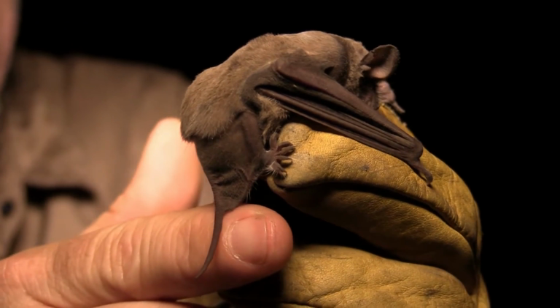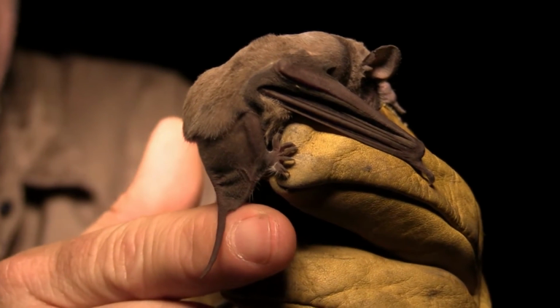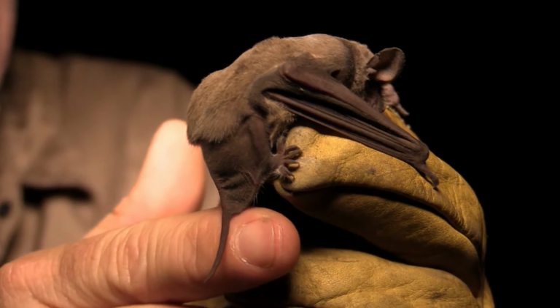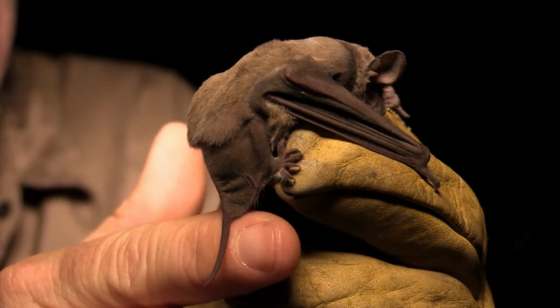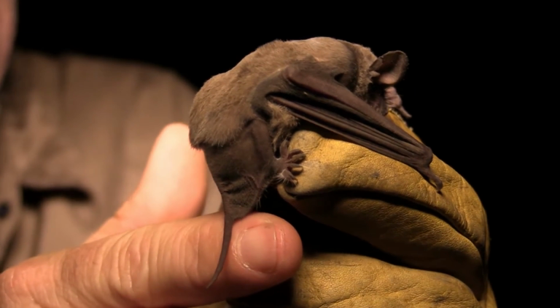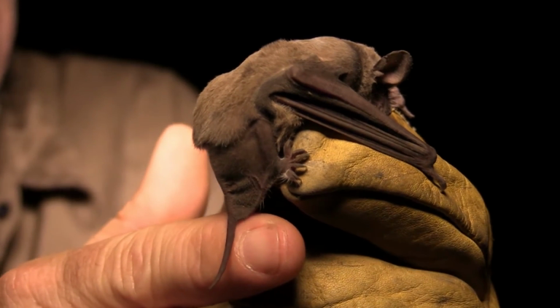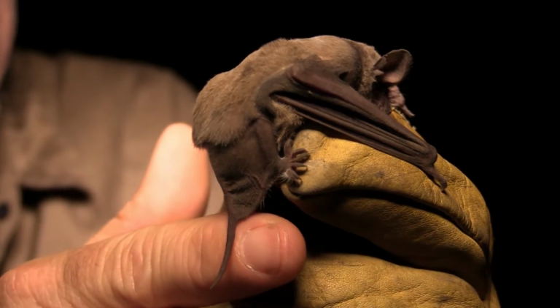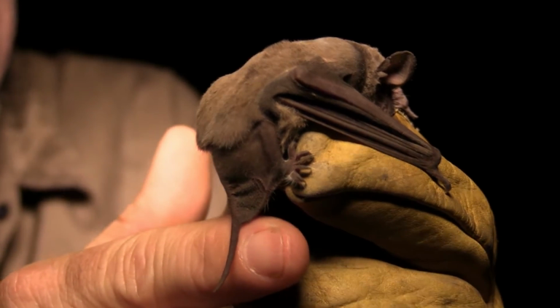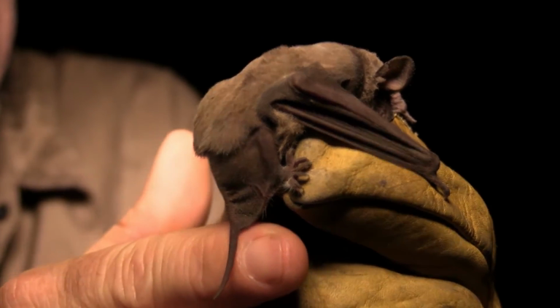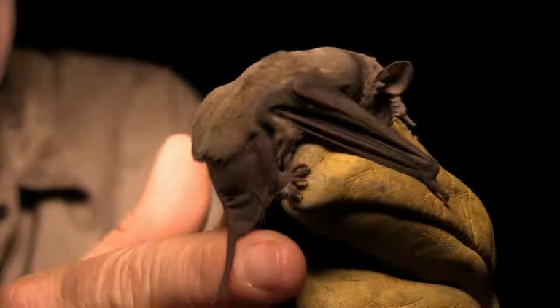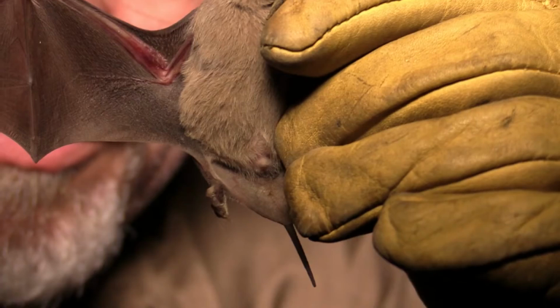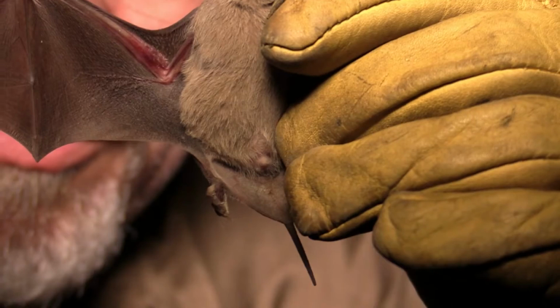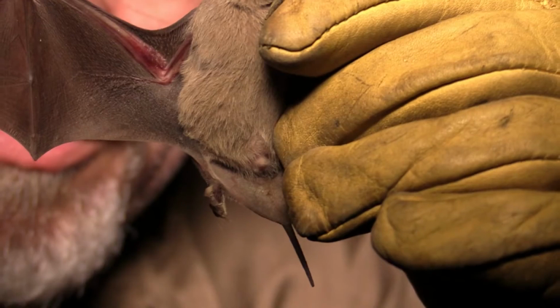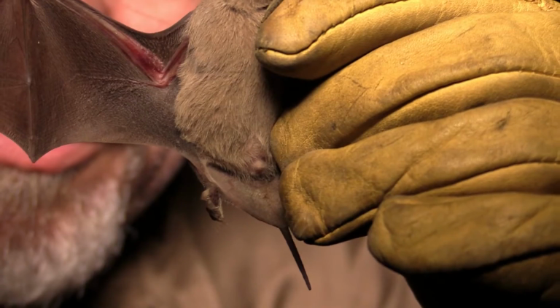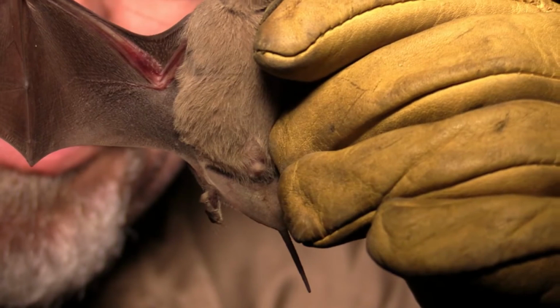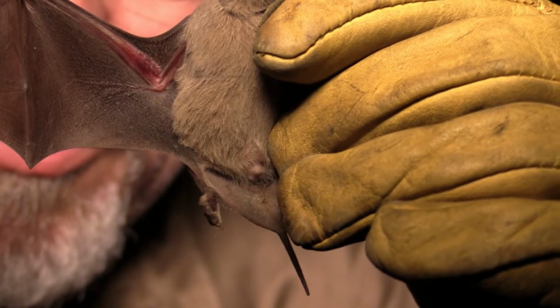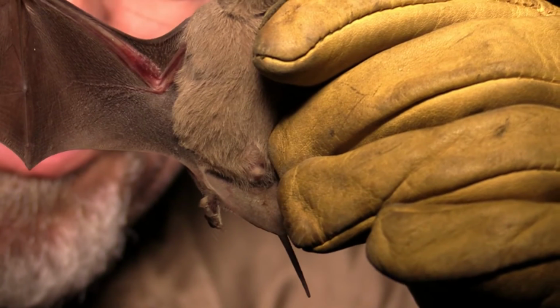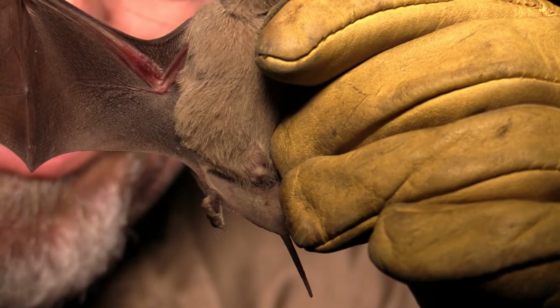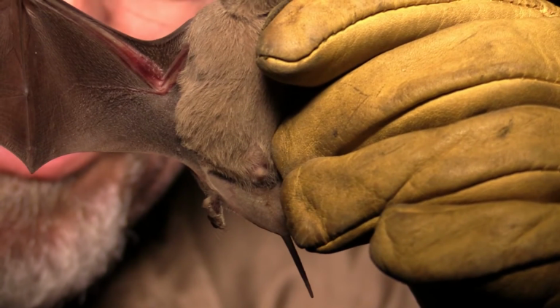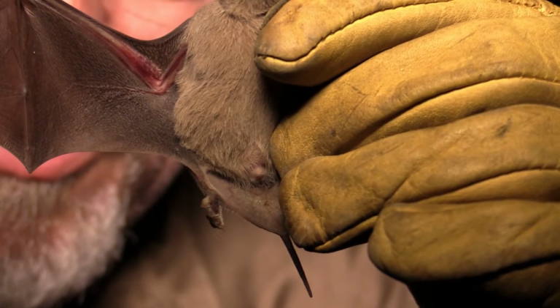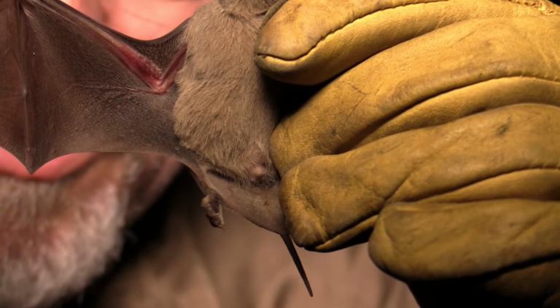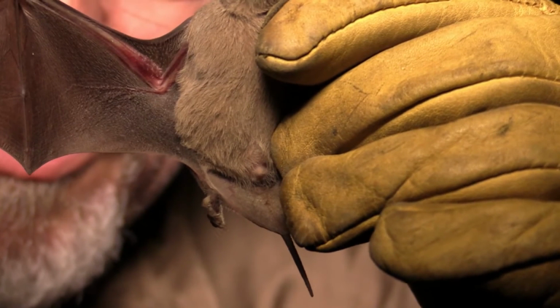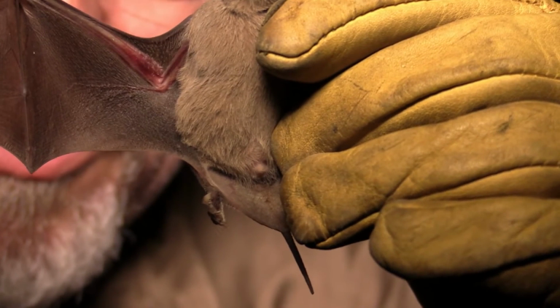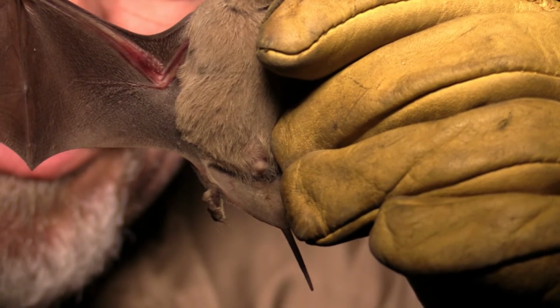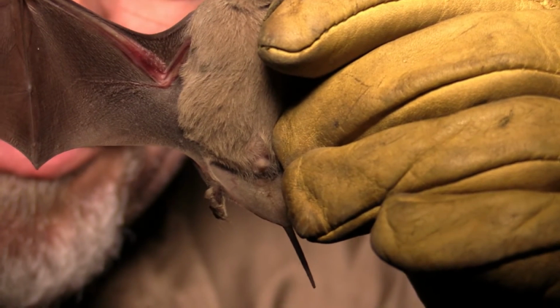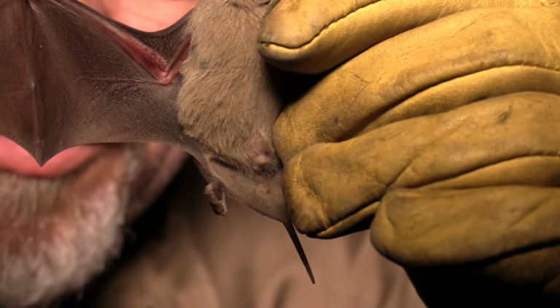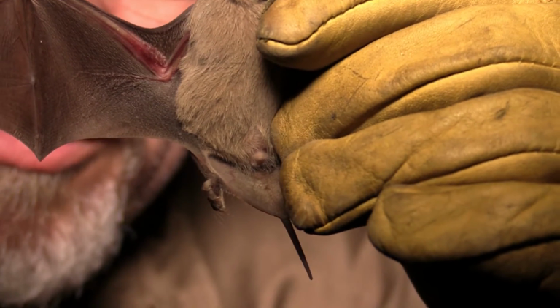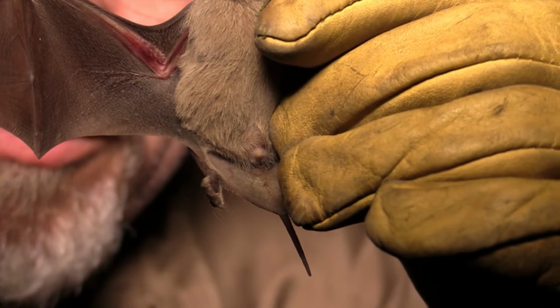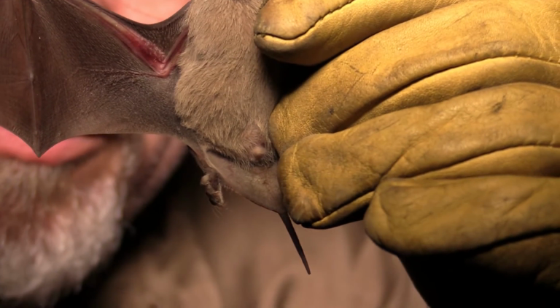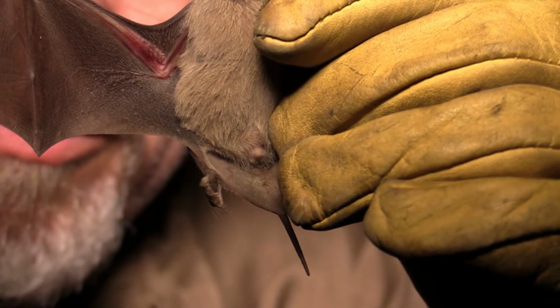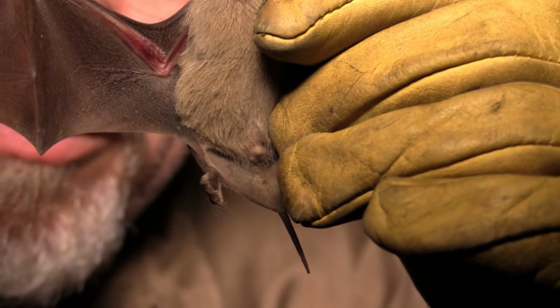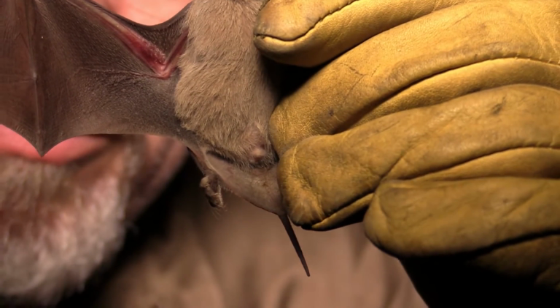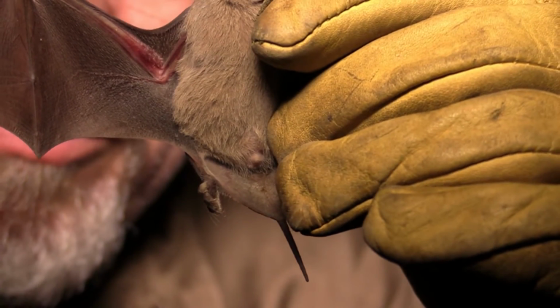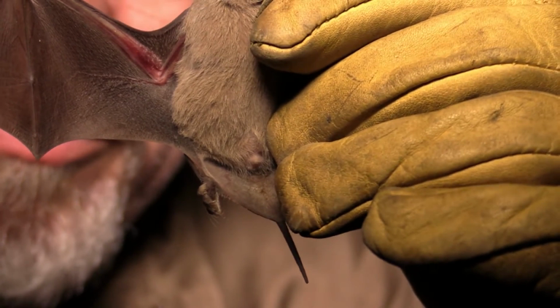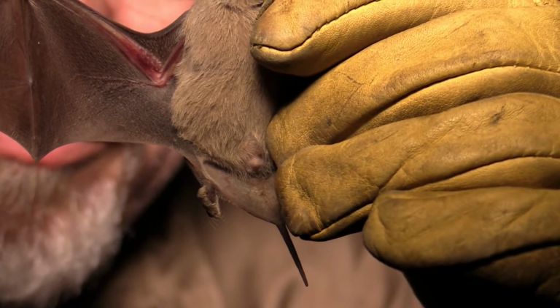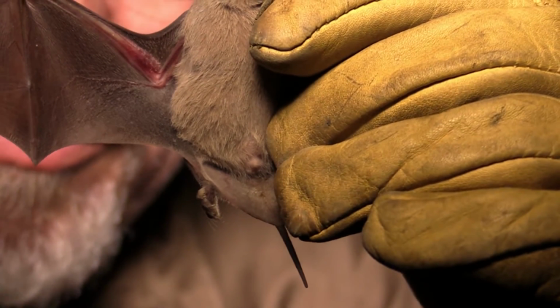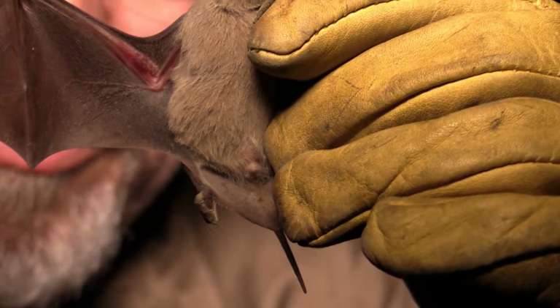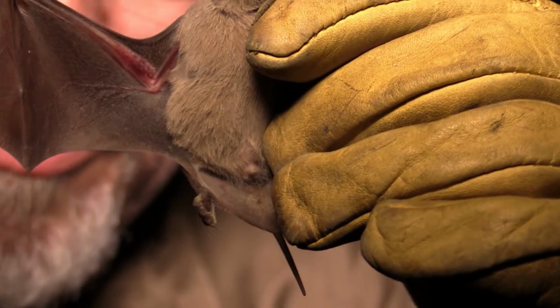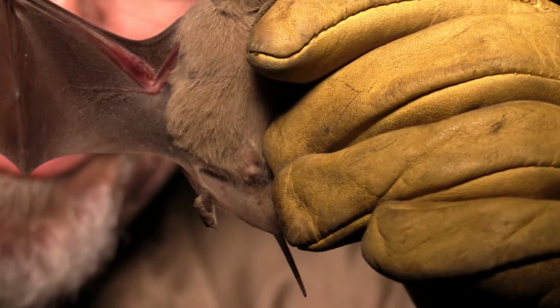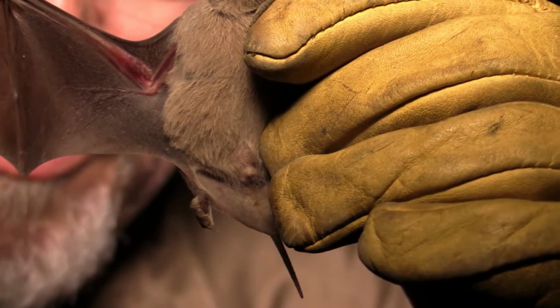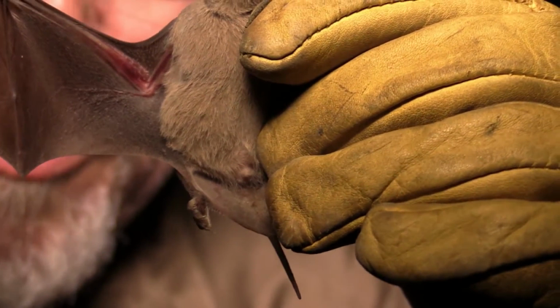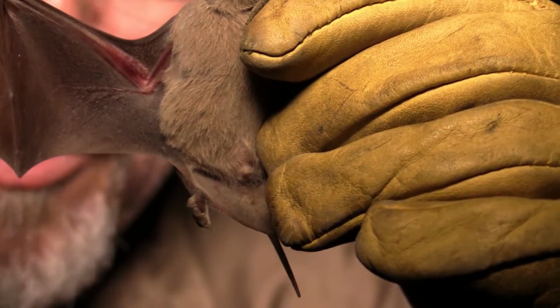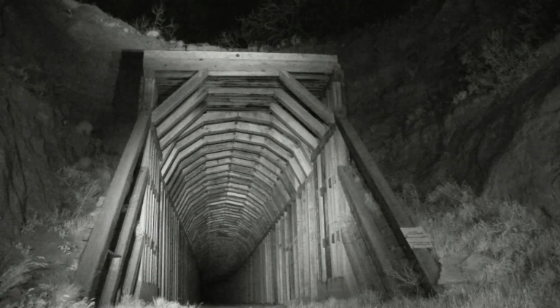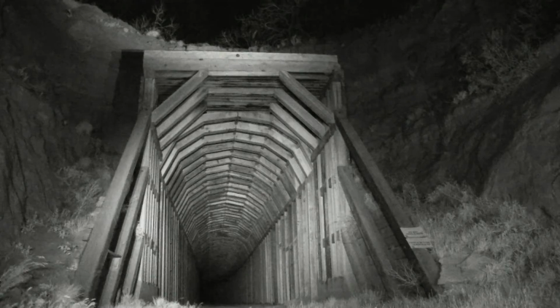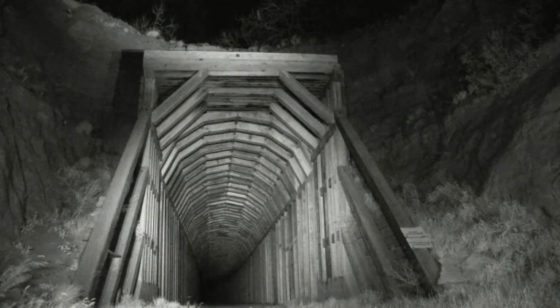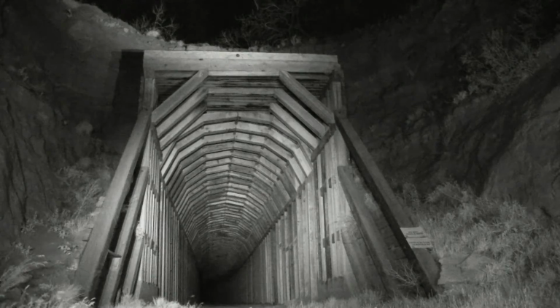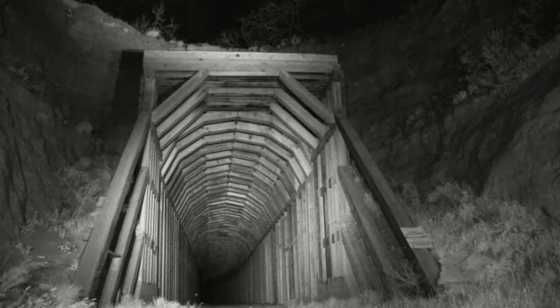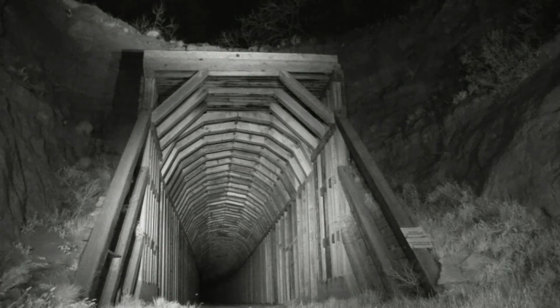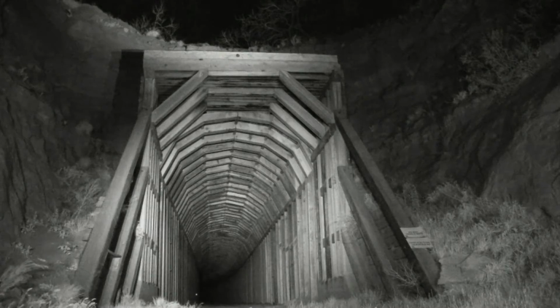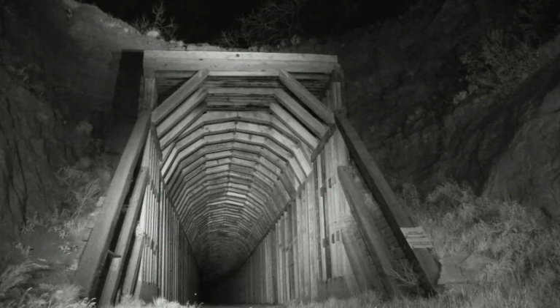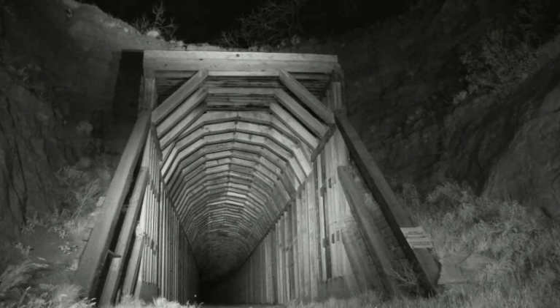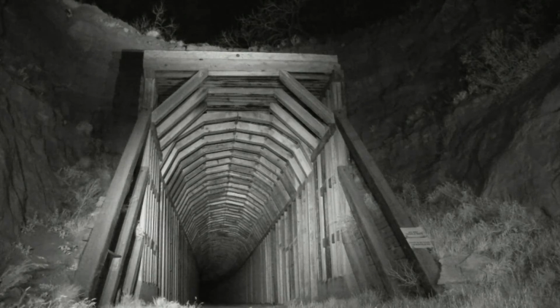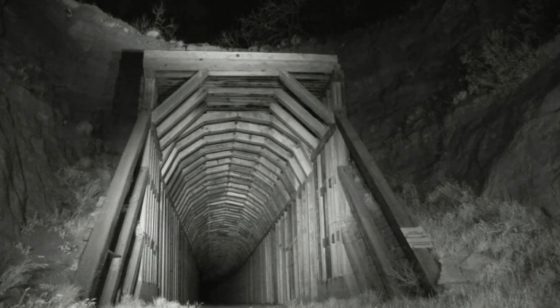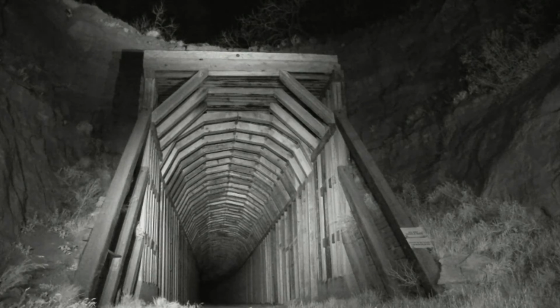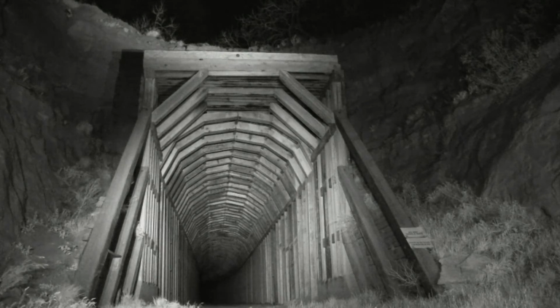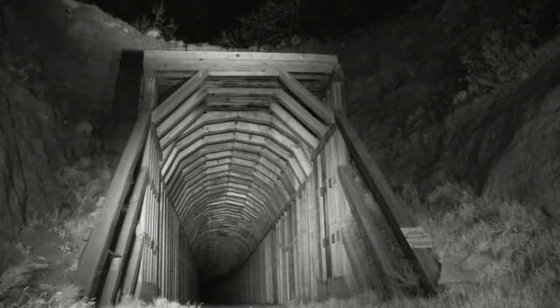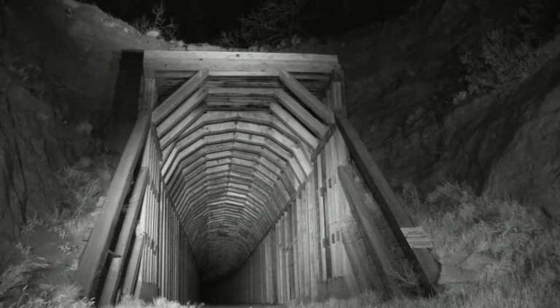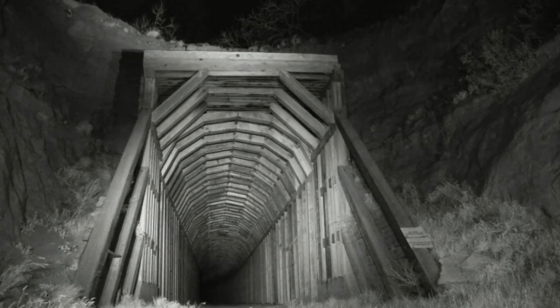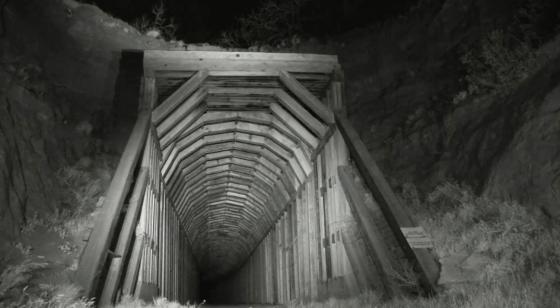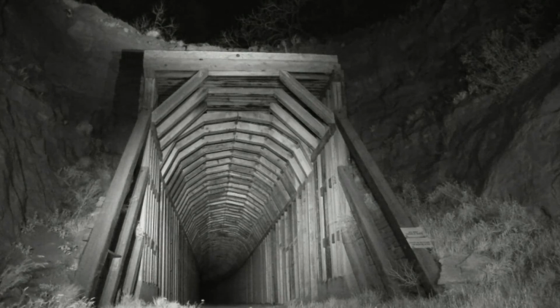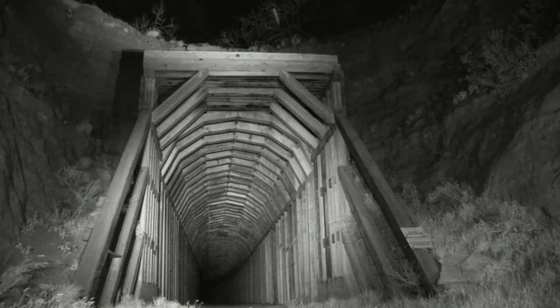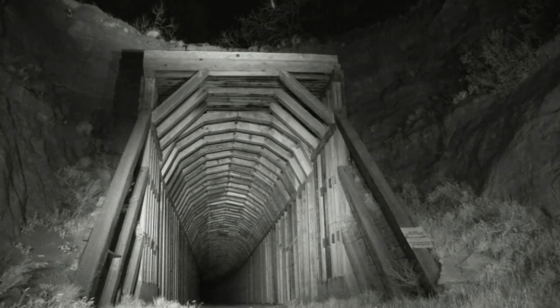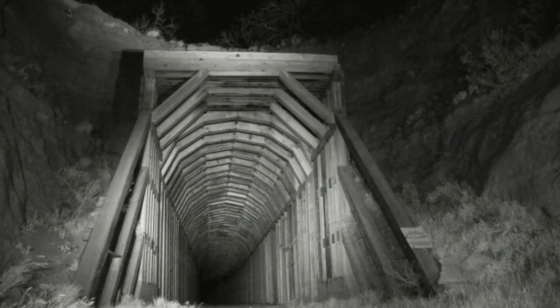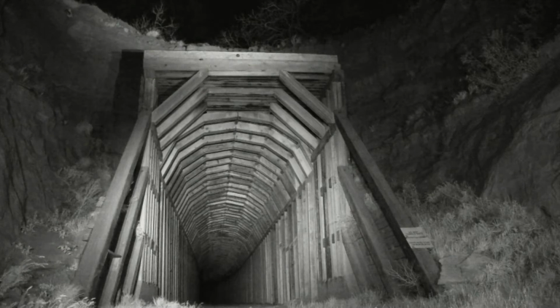Free-tailed bats can be distinguished by a small tail that extends out of their uropatagium, or tail membrane.